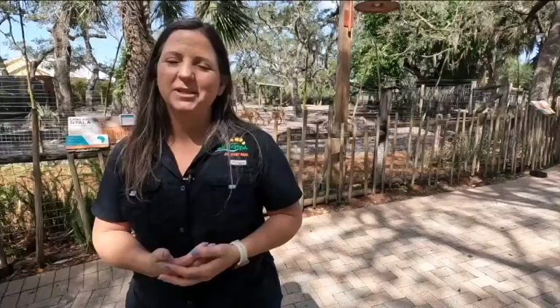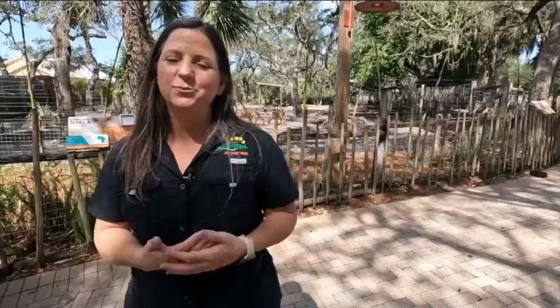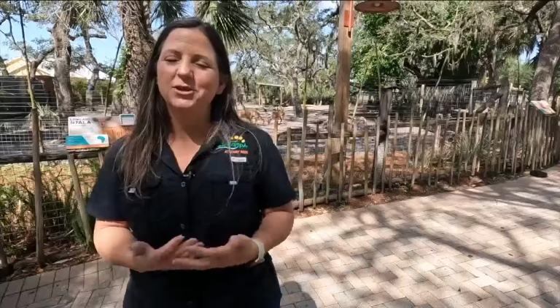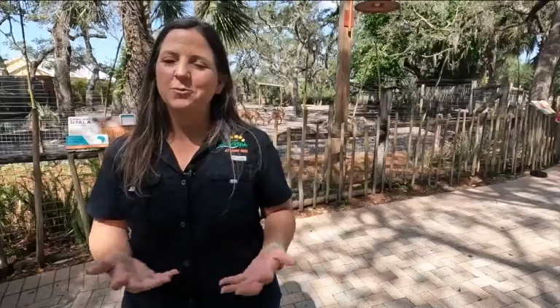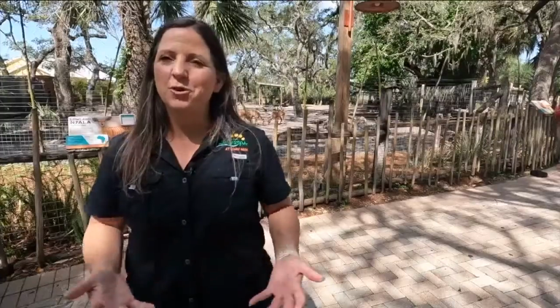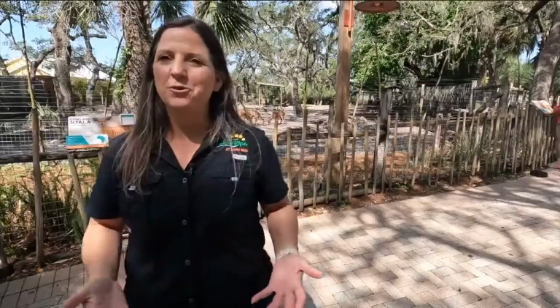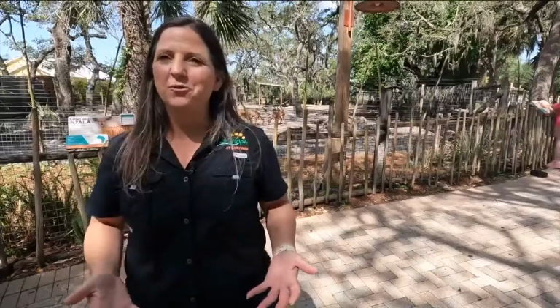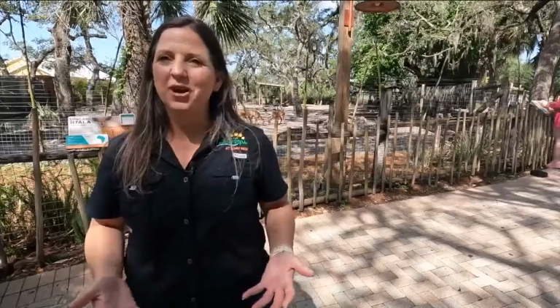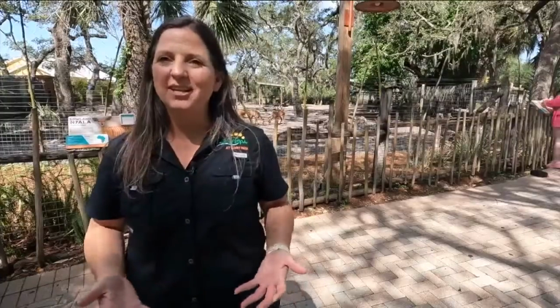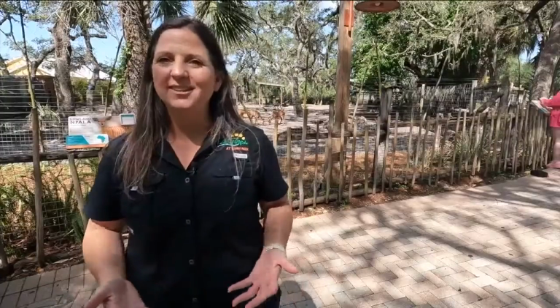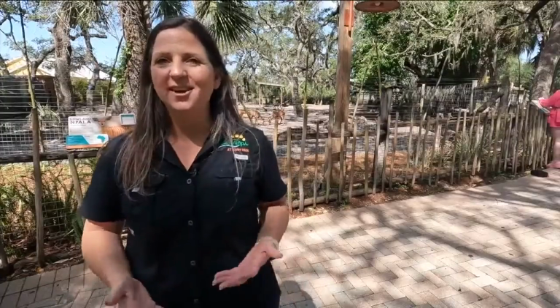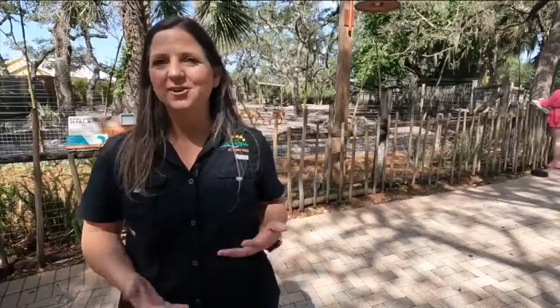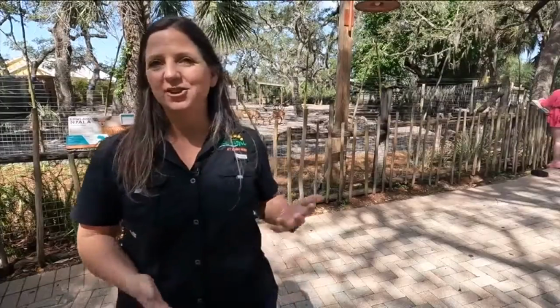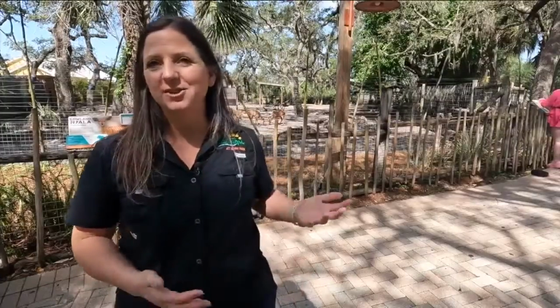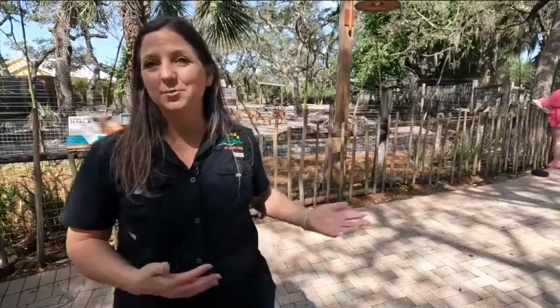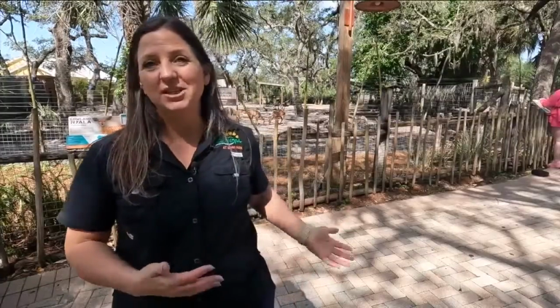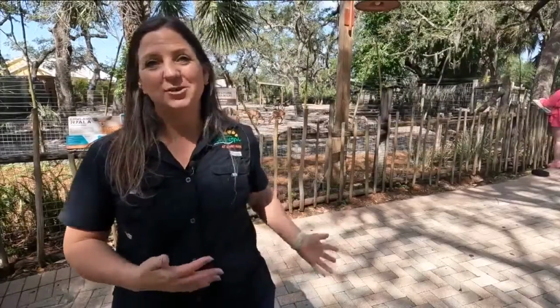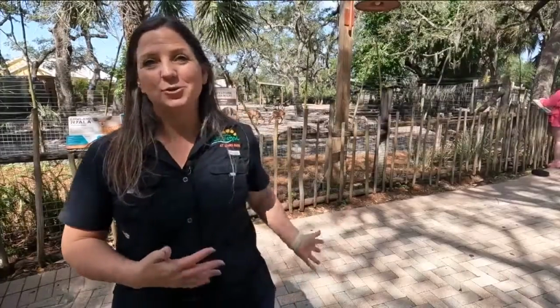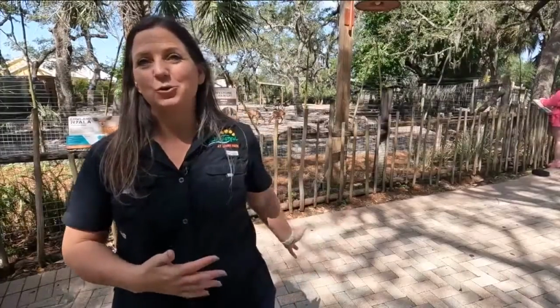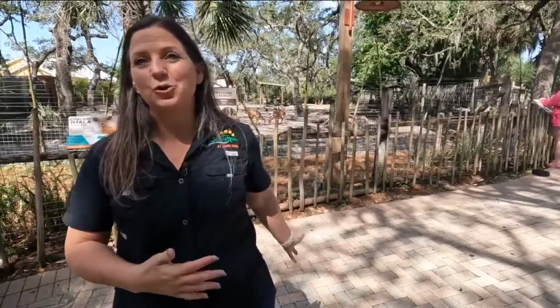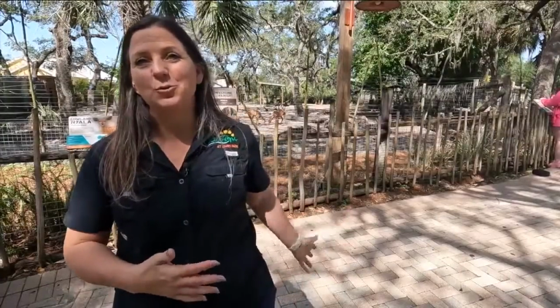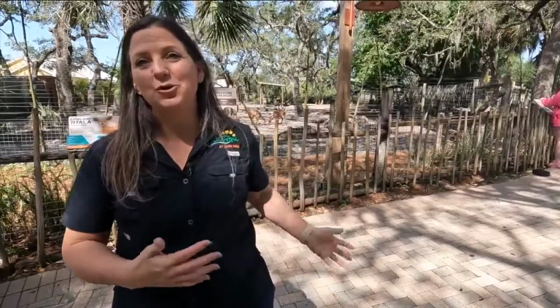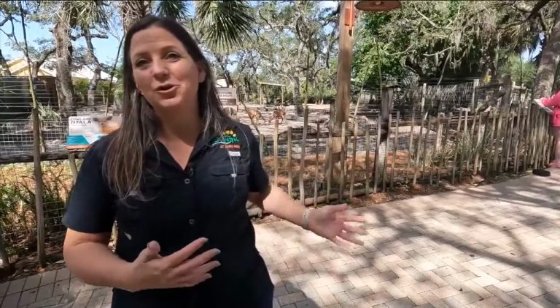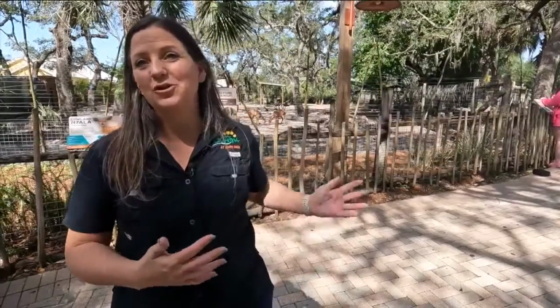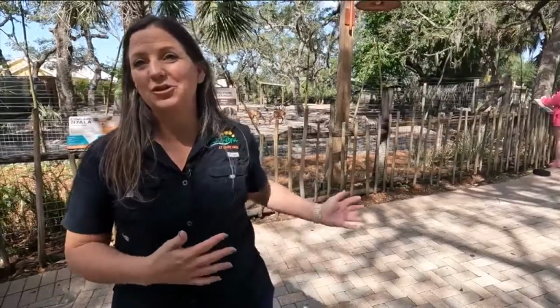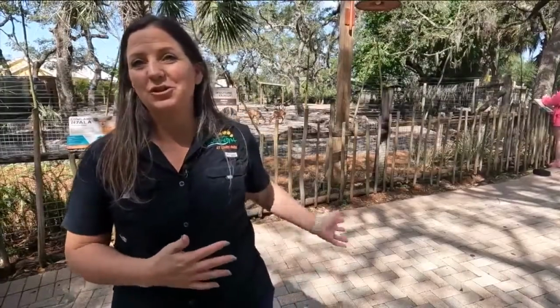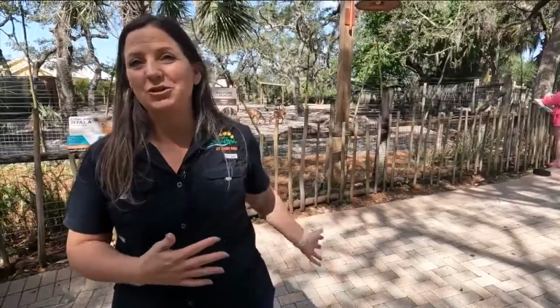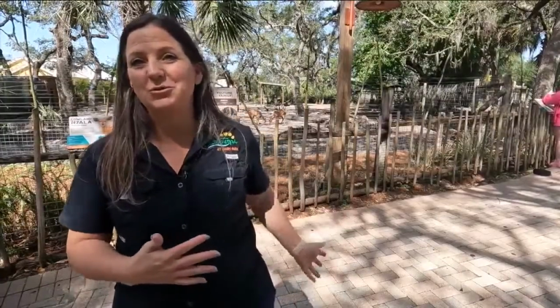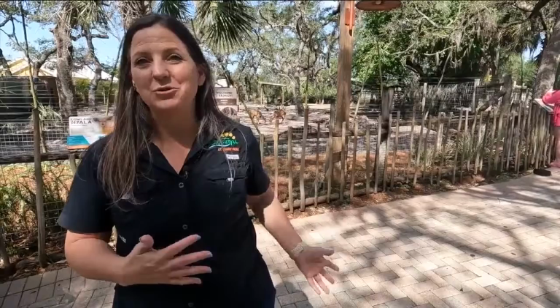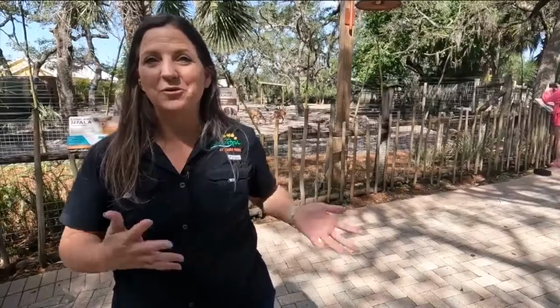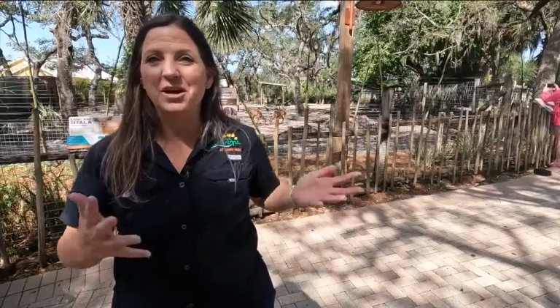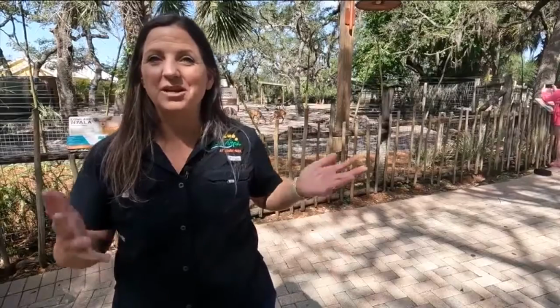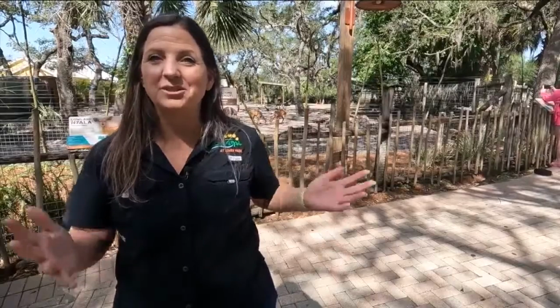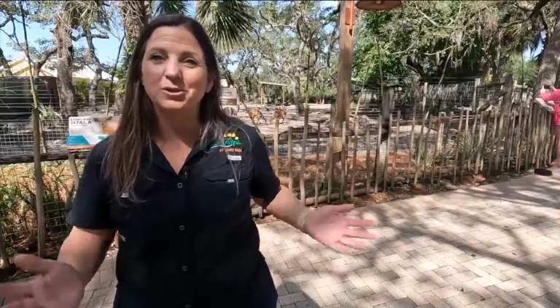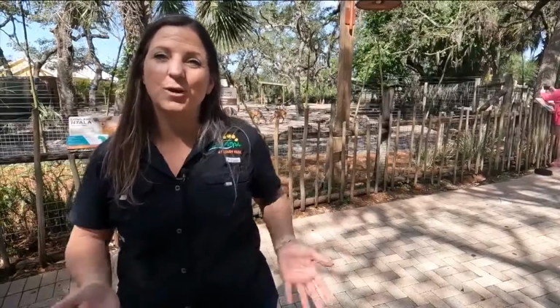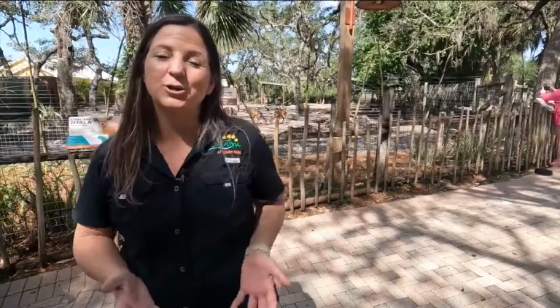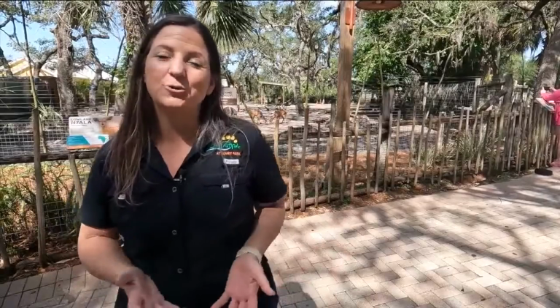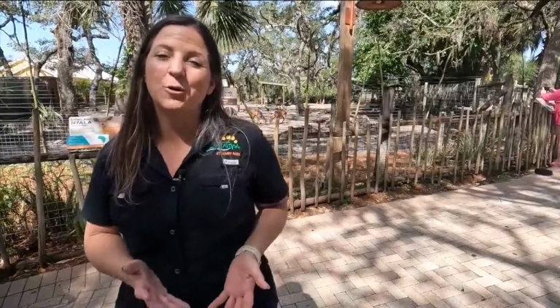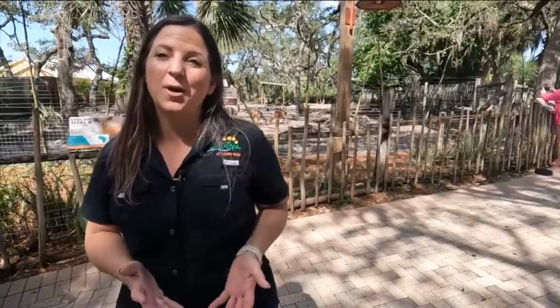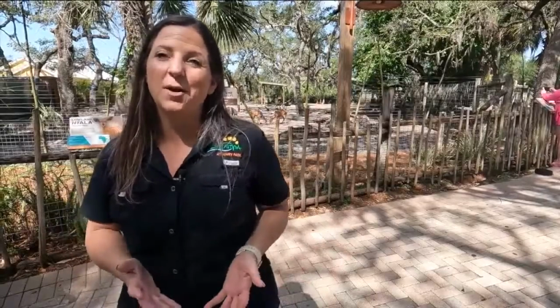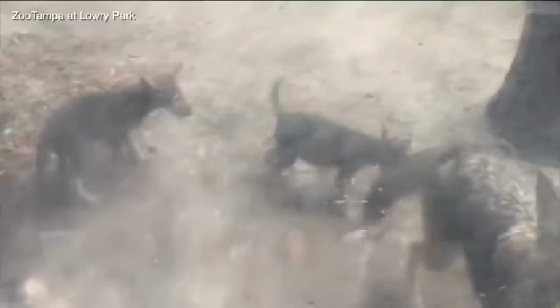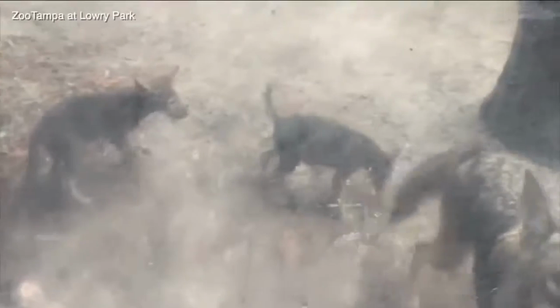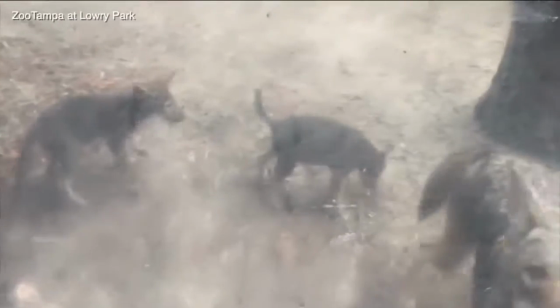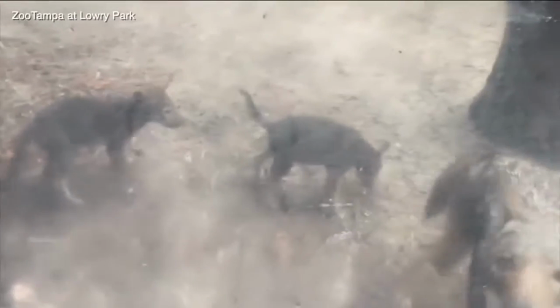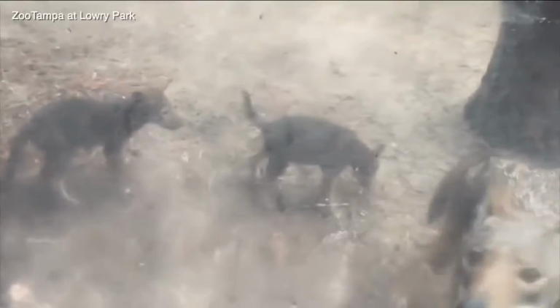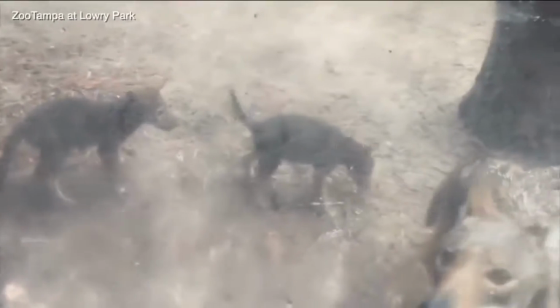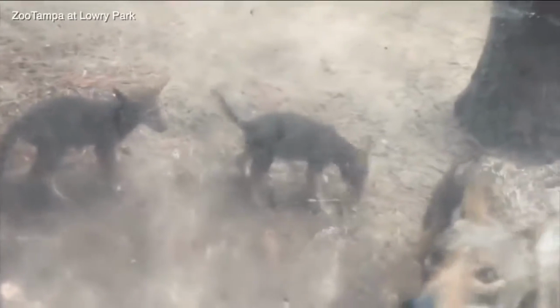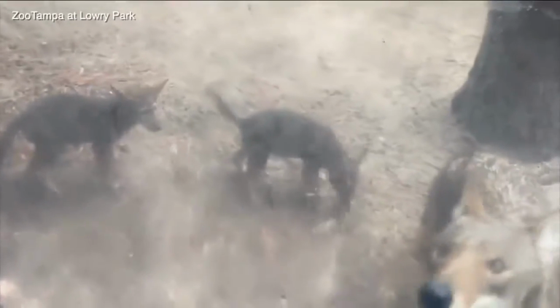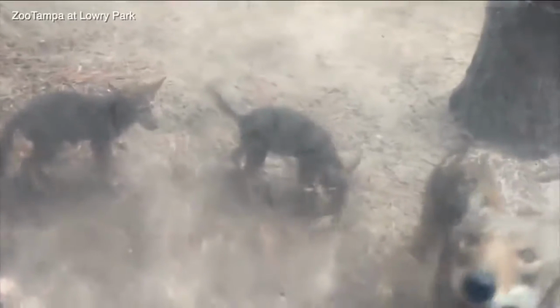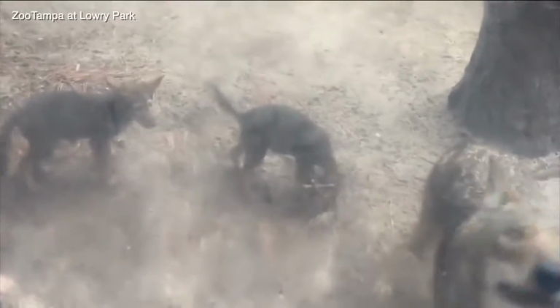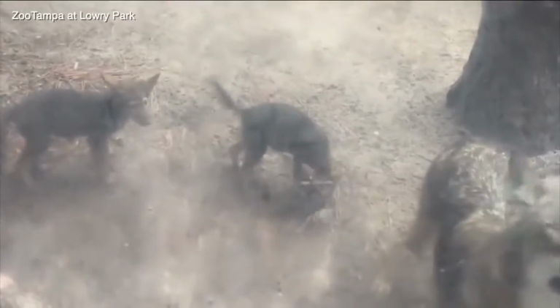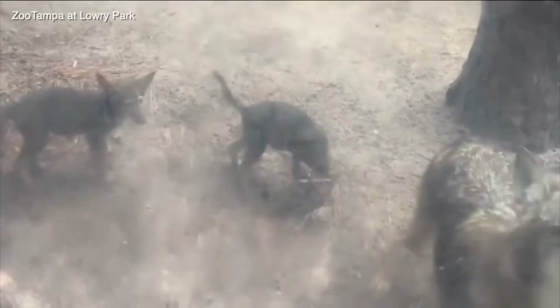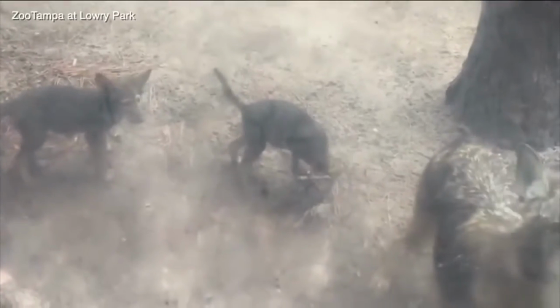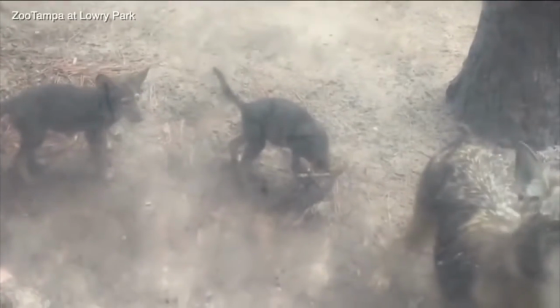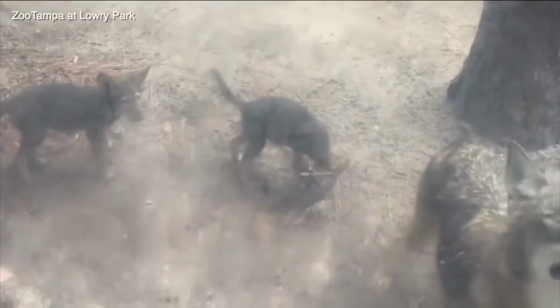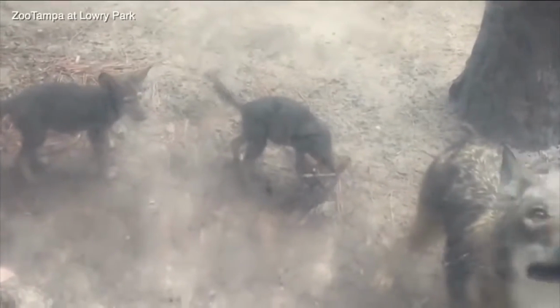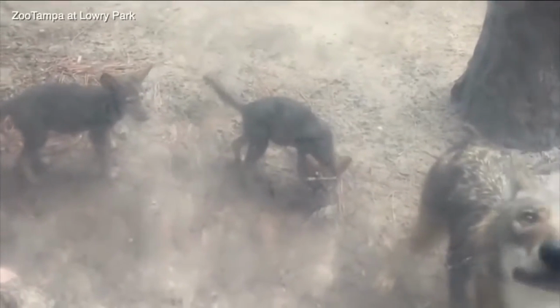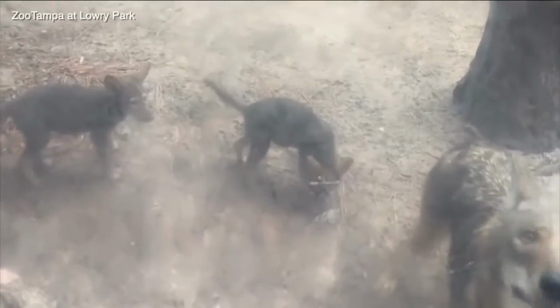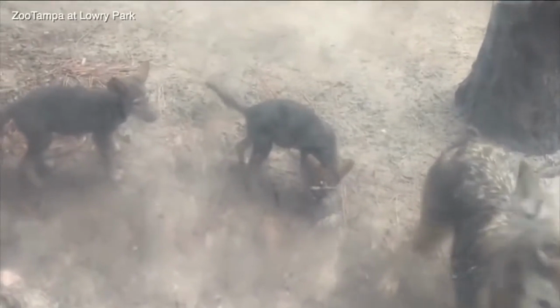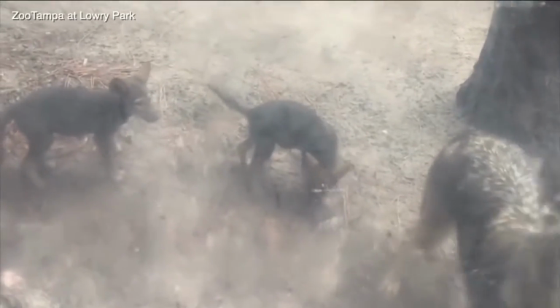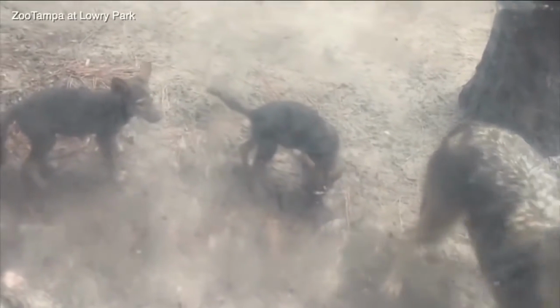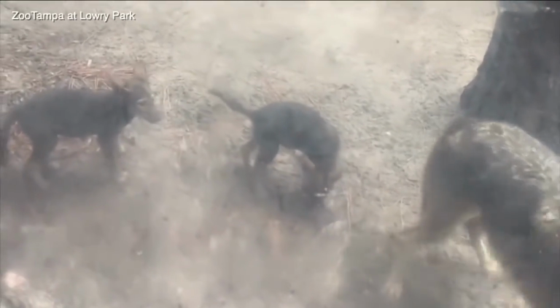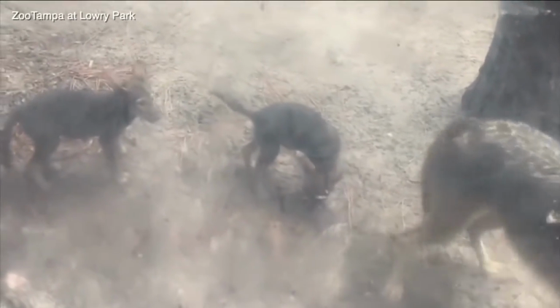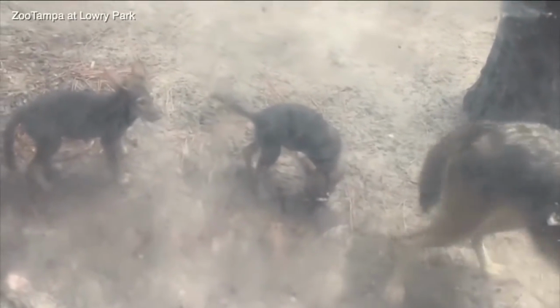It's really important for us, not just because they're adorable and cute and fun to watch grow up, but really important from a conservation standpoint.